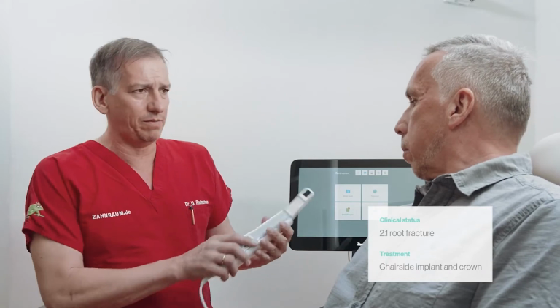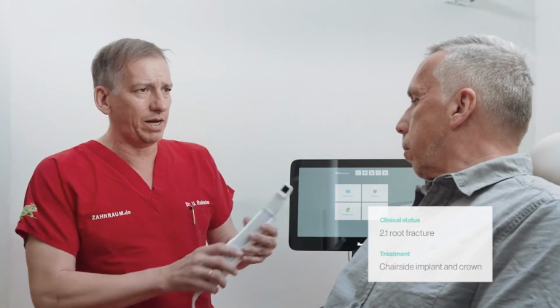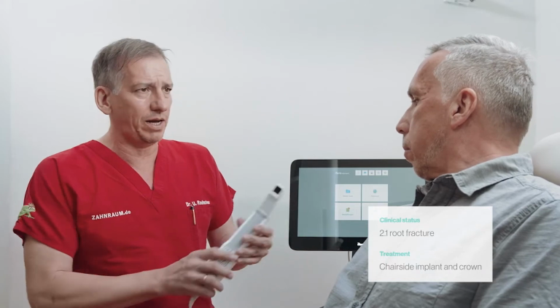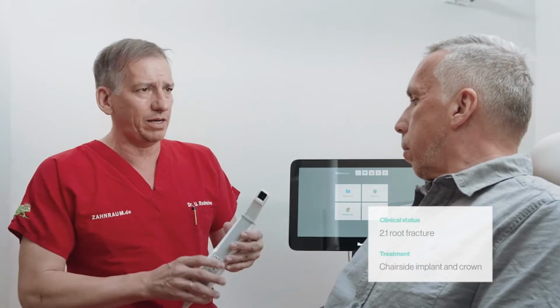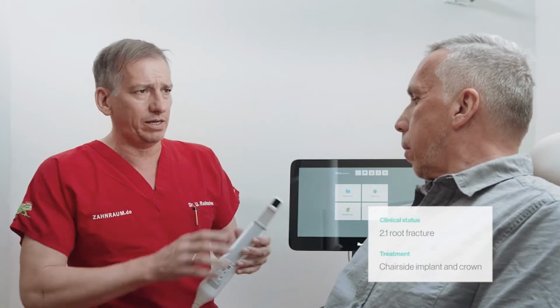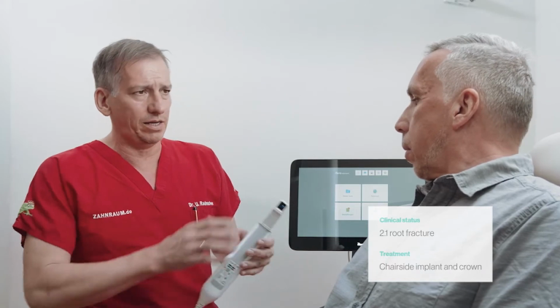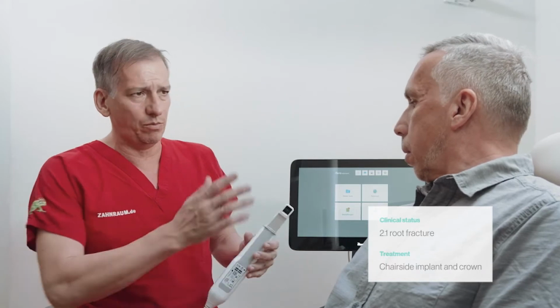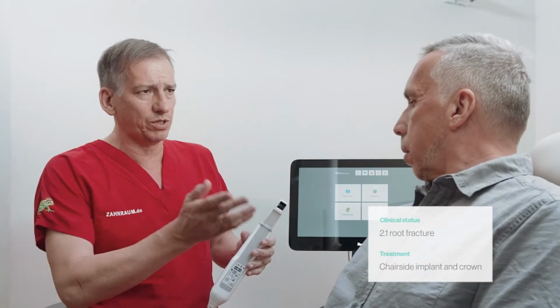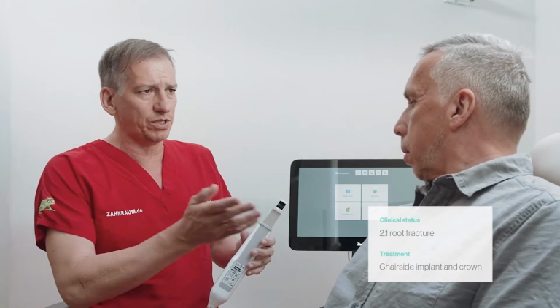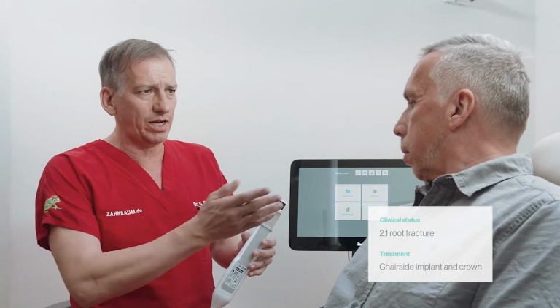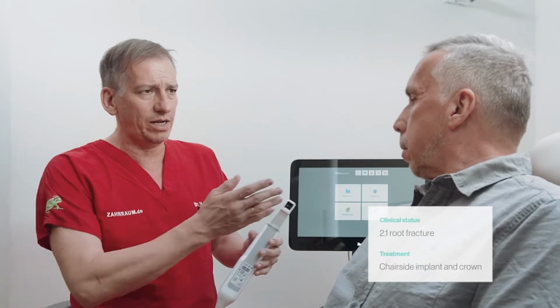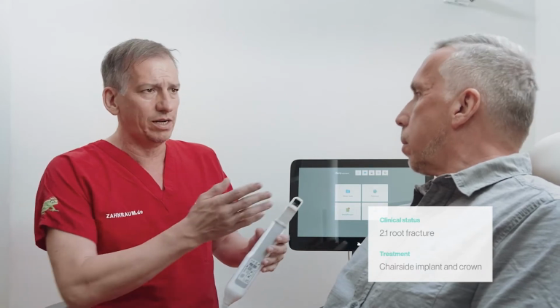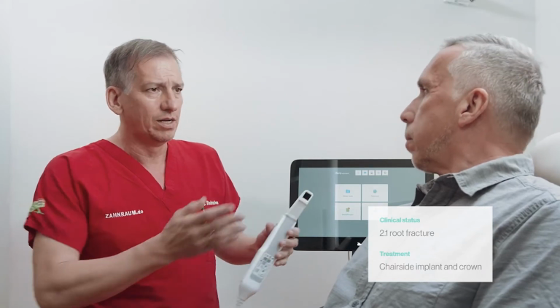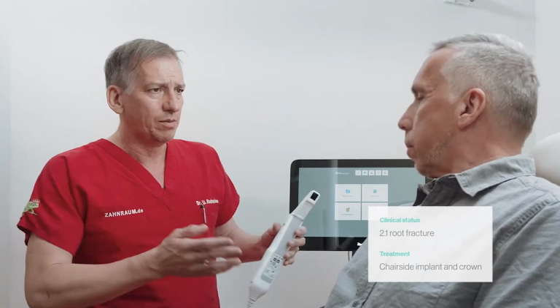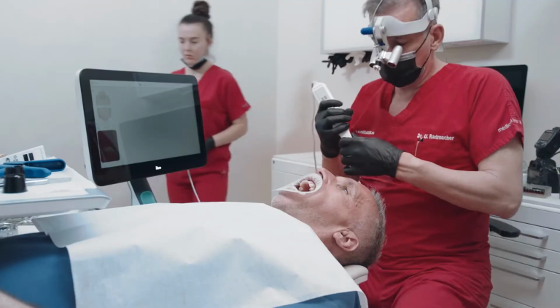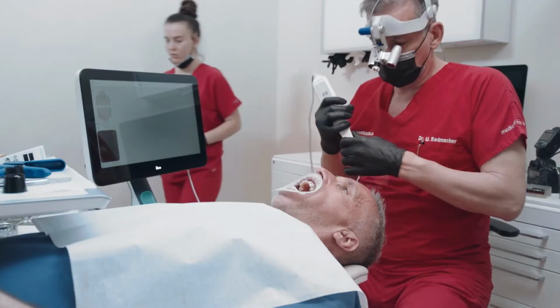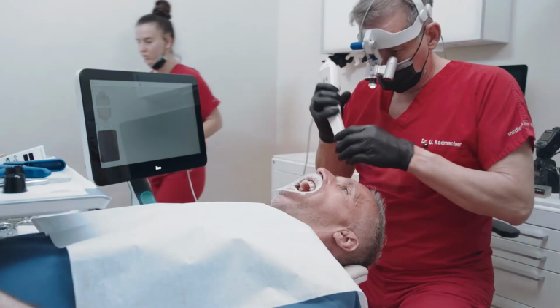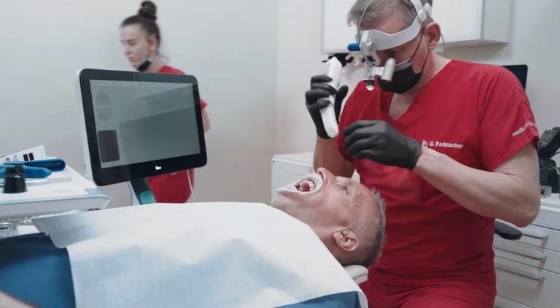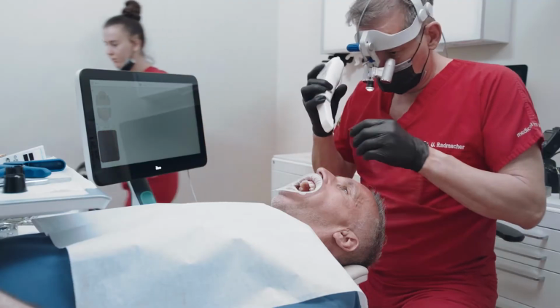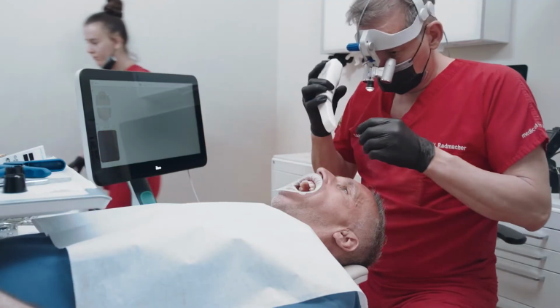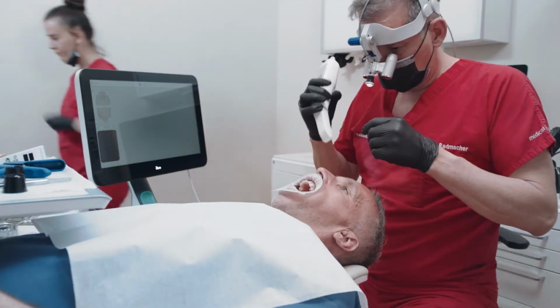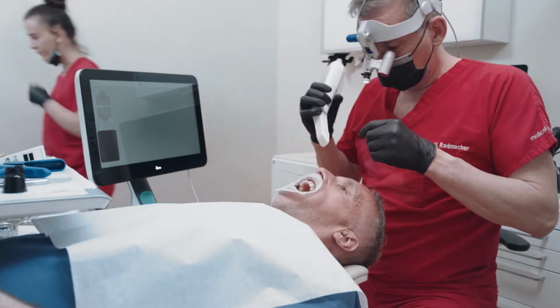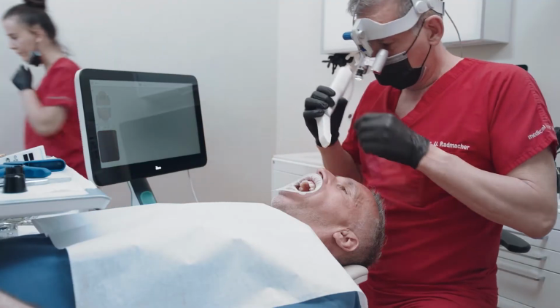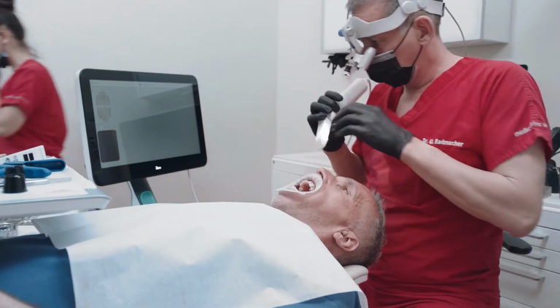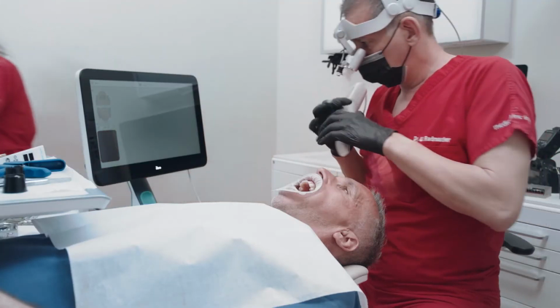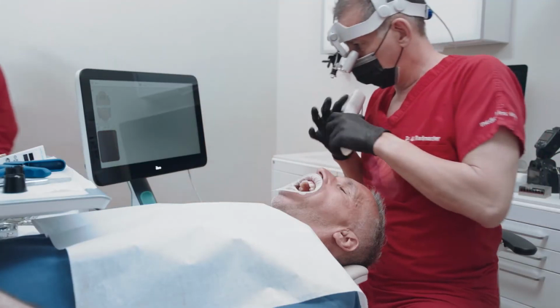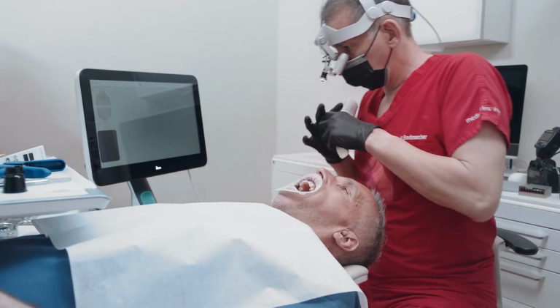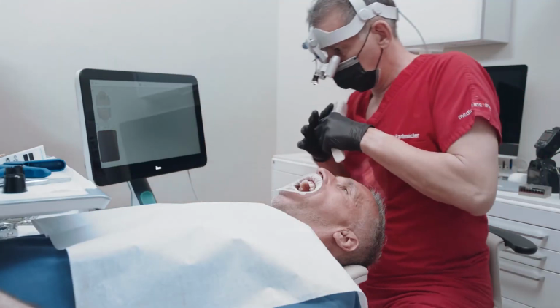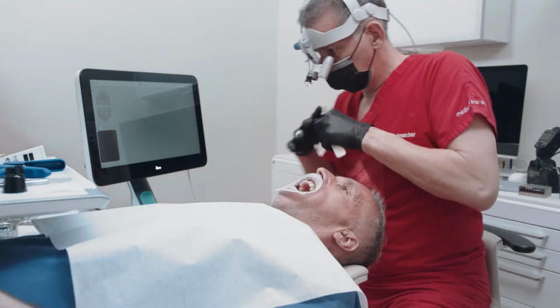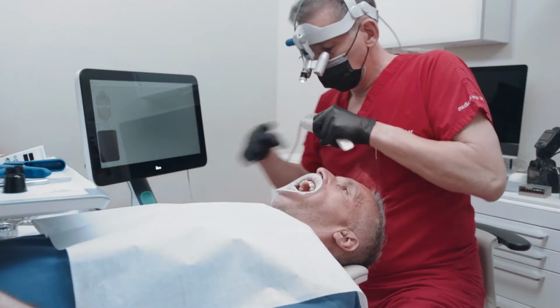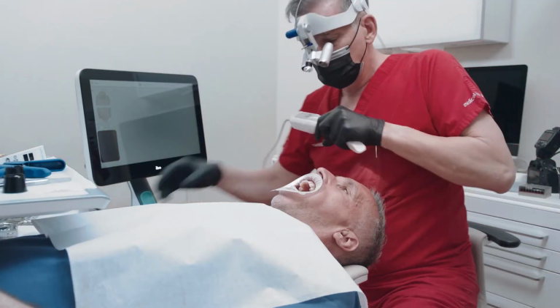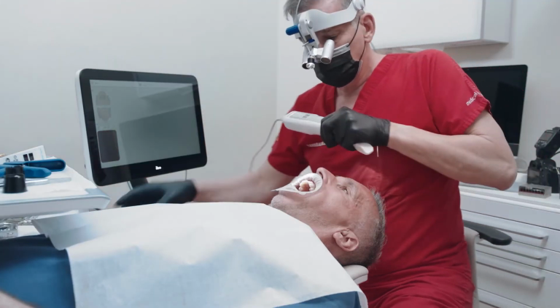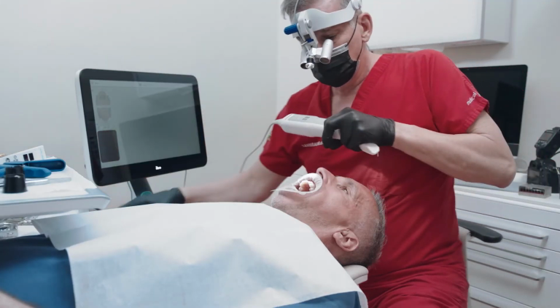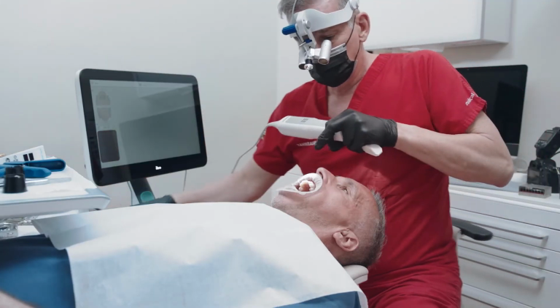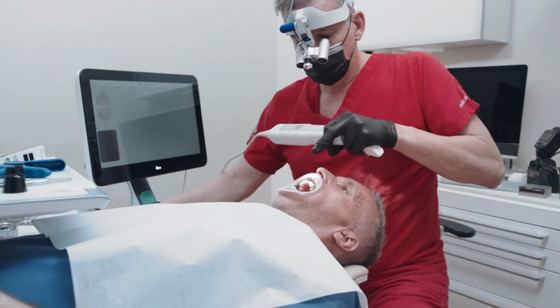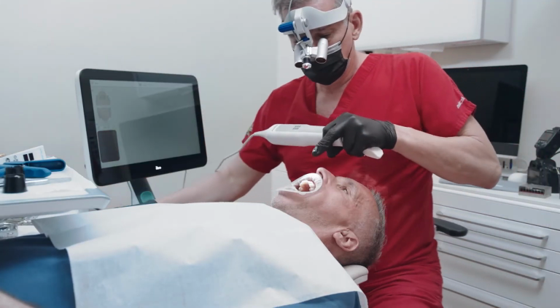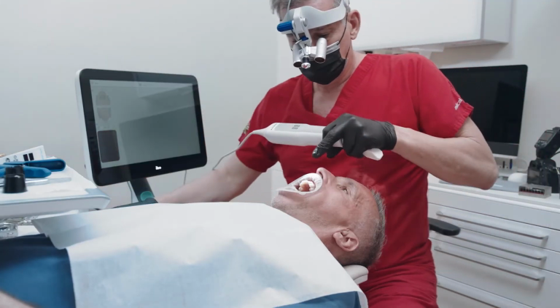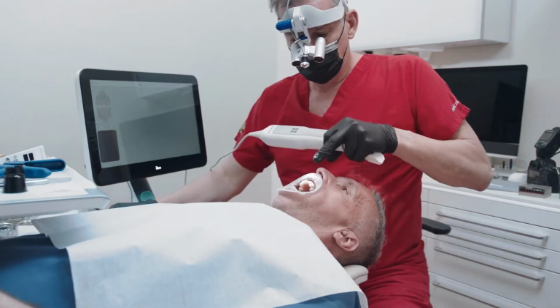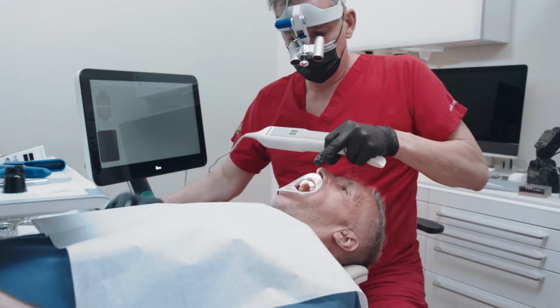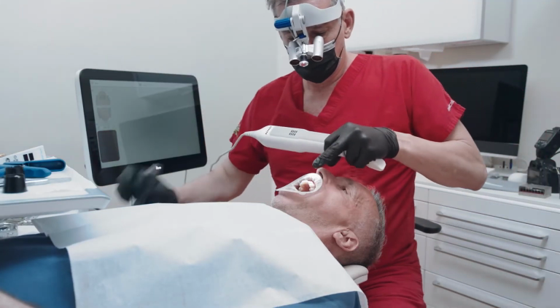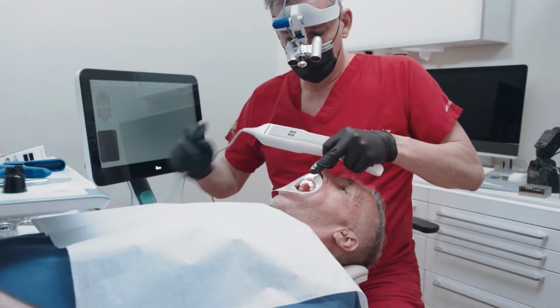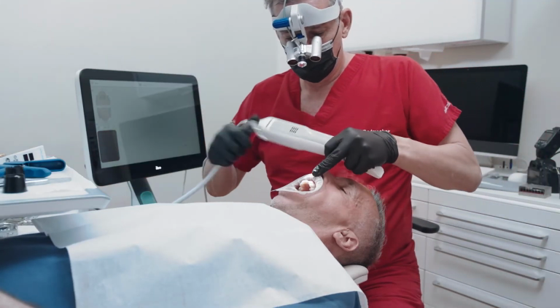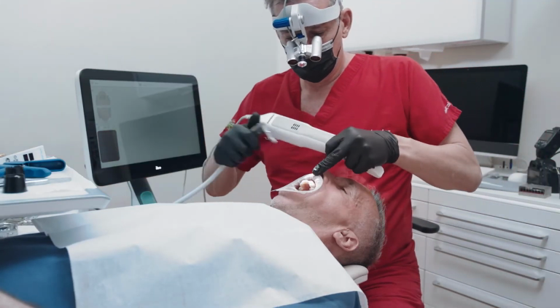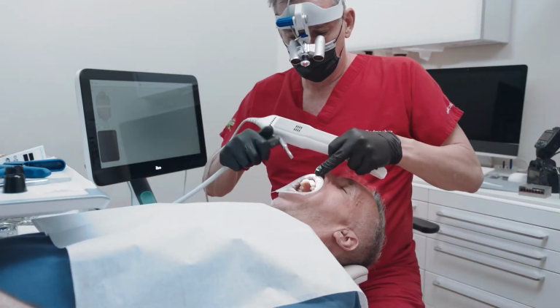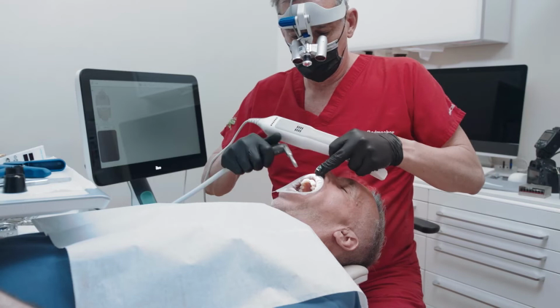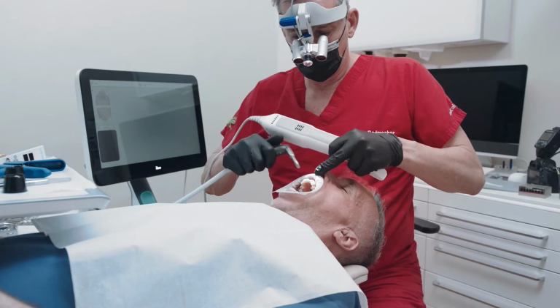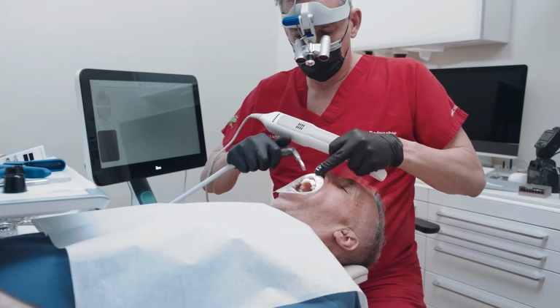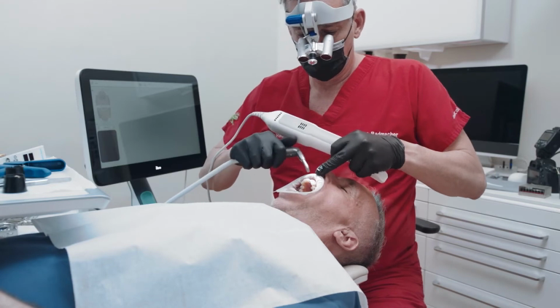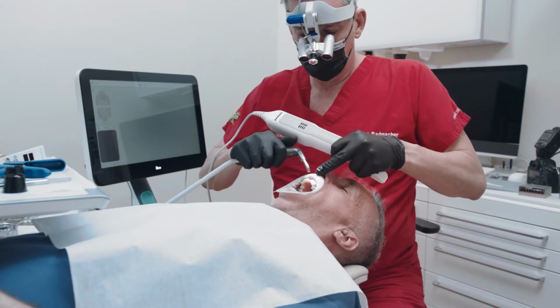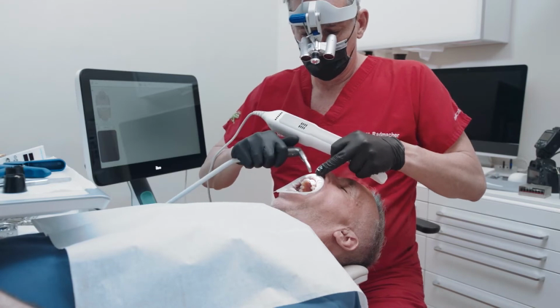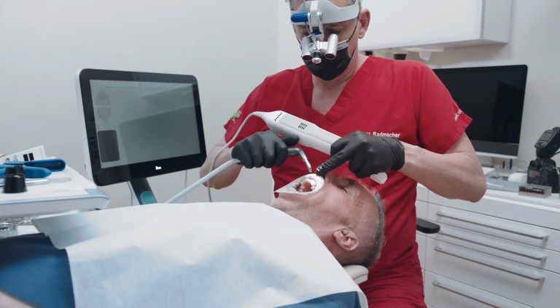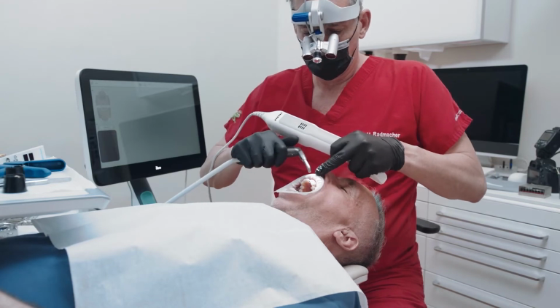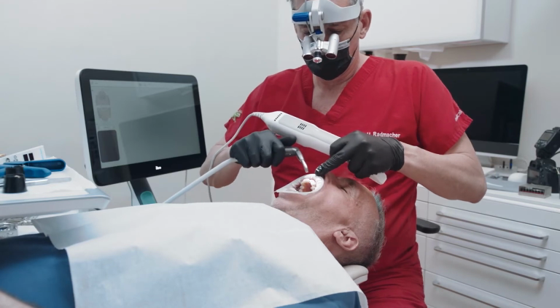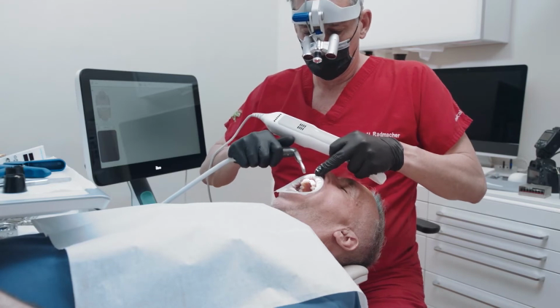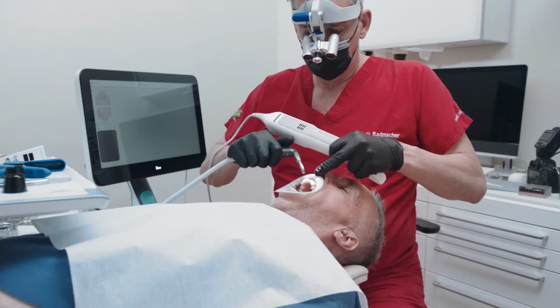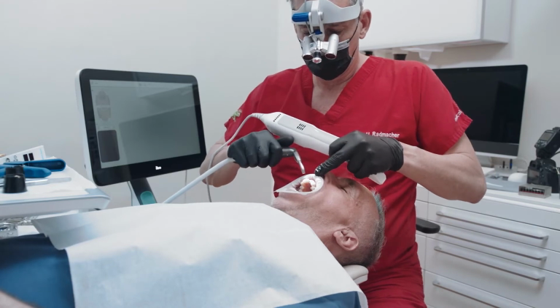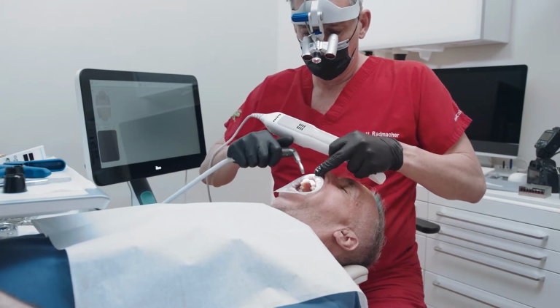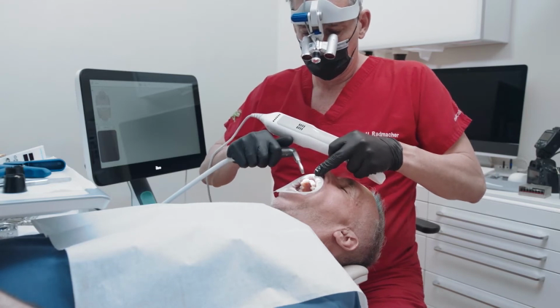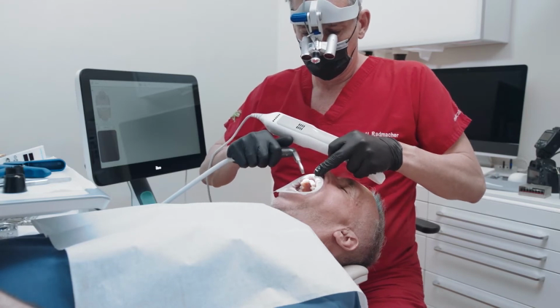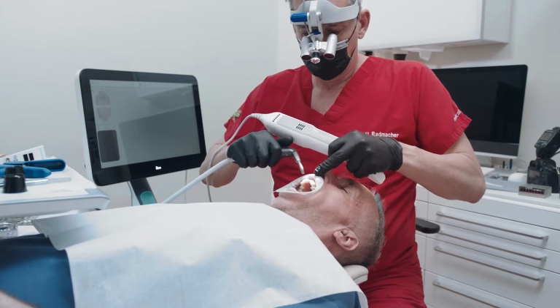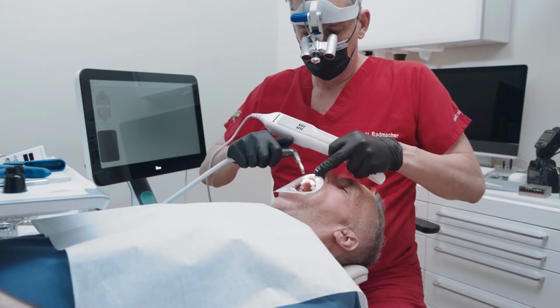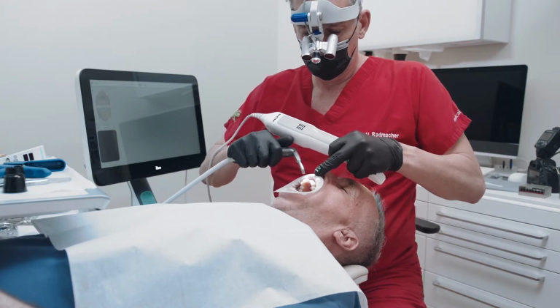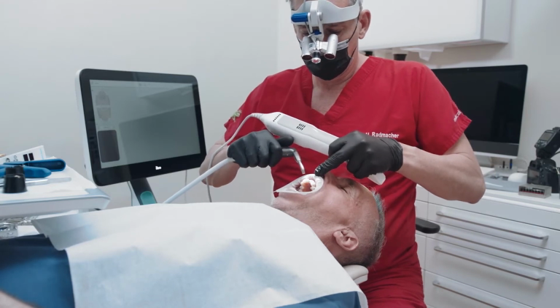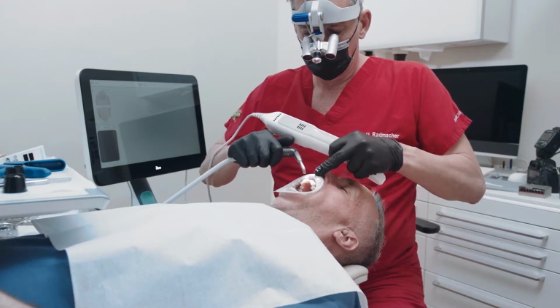After a full exam, Dr. Radmacher proposed a chairside implant and crown to restore his patient's smile.